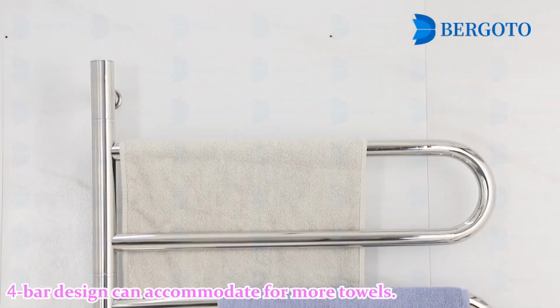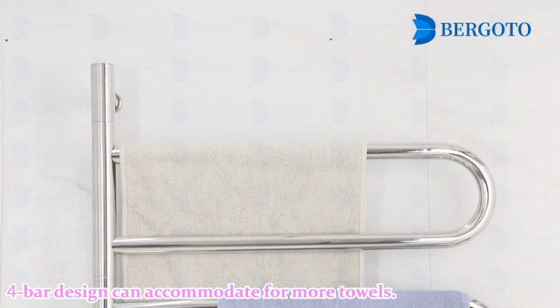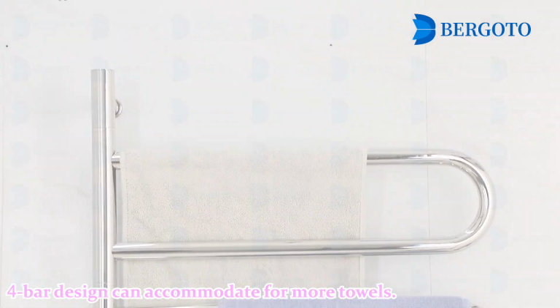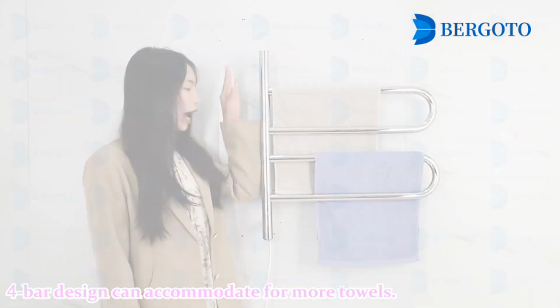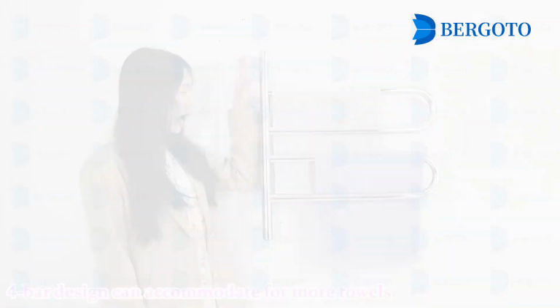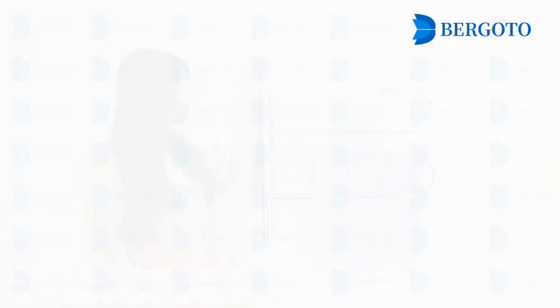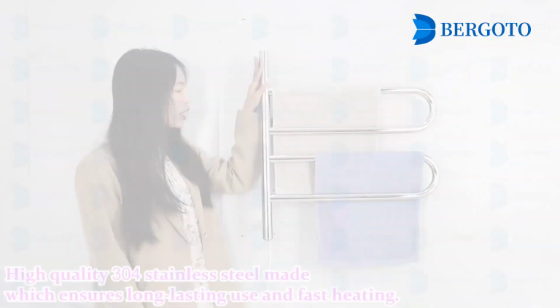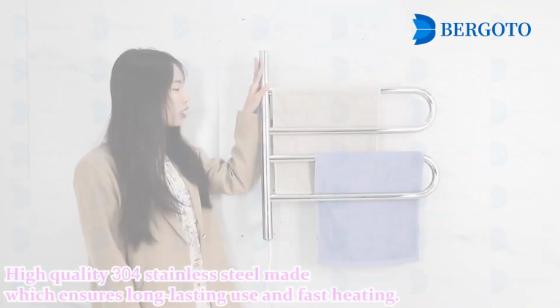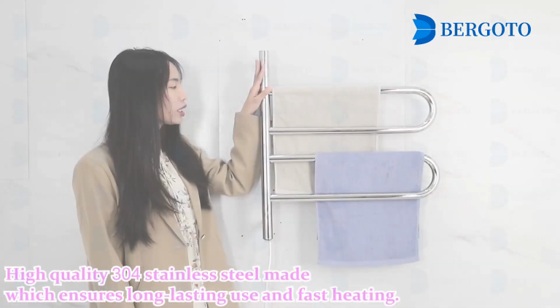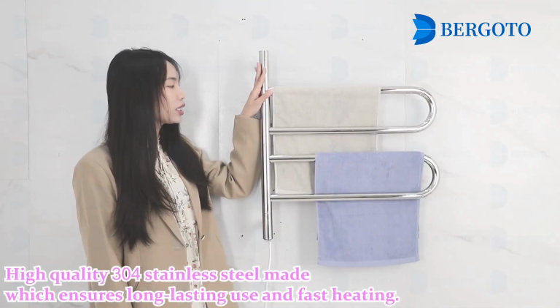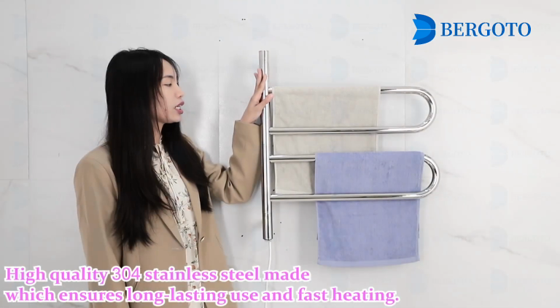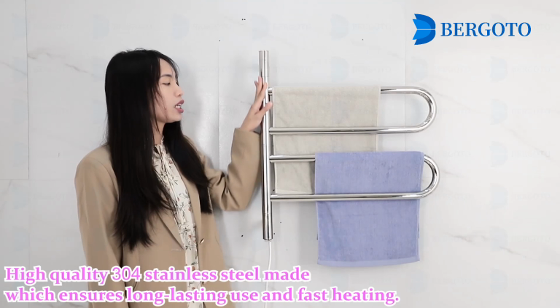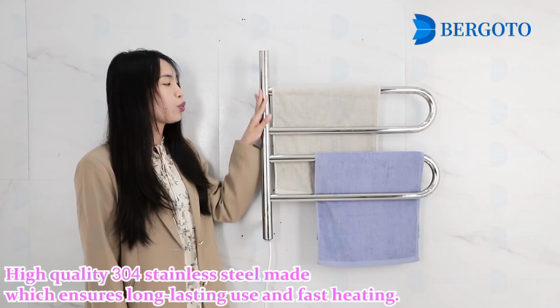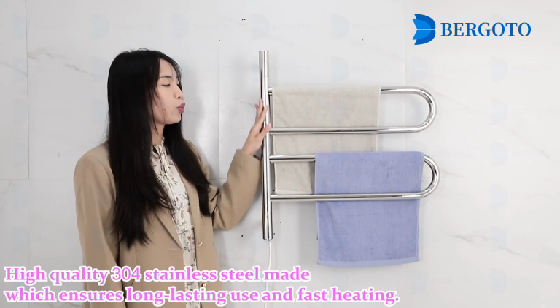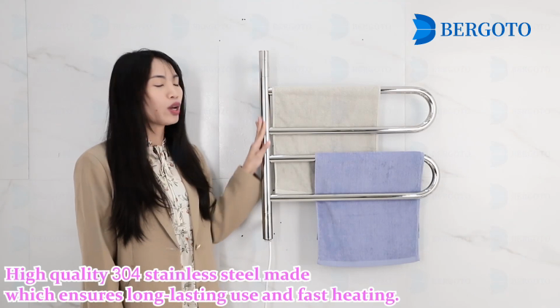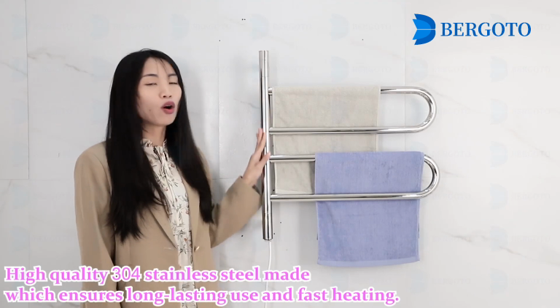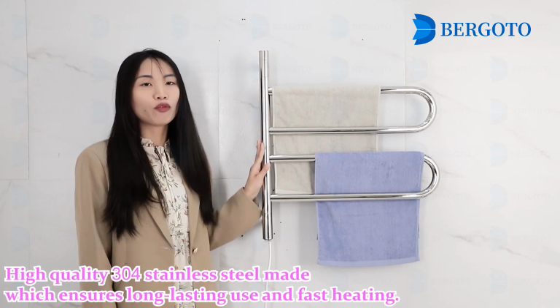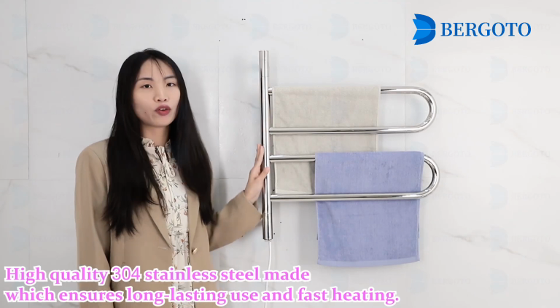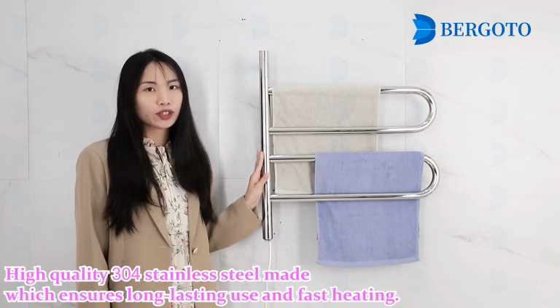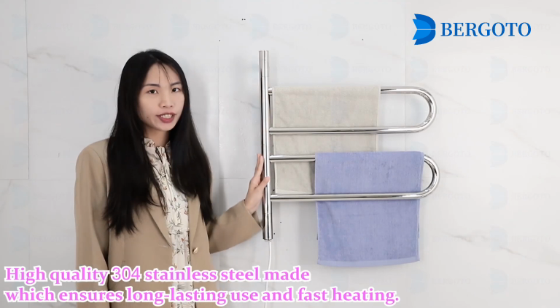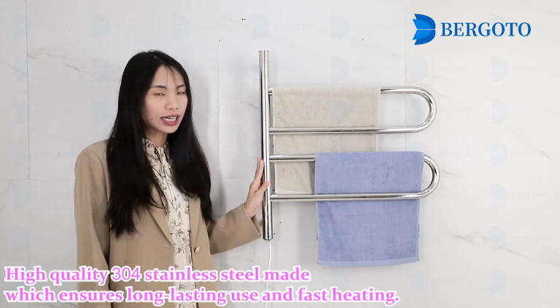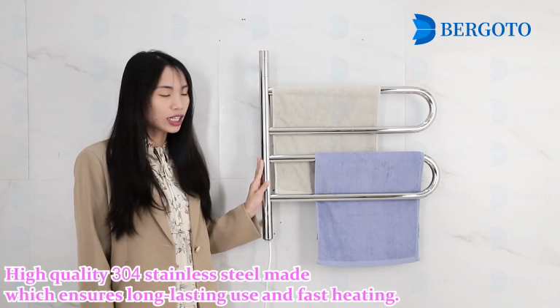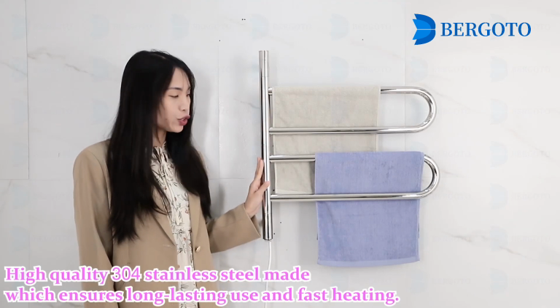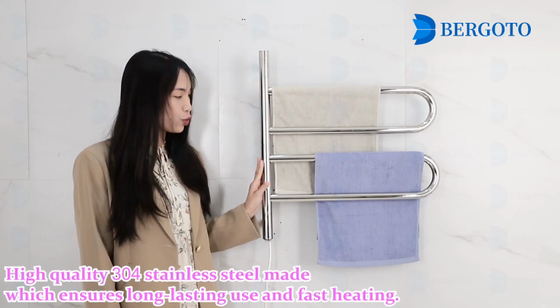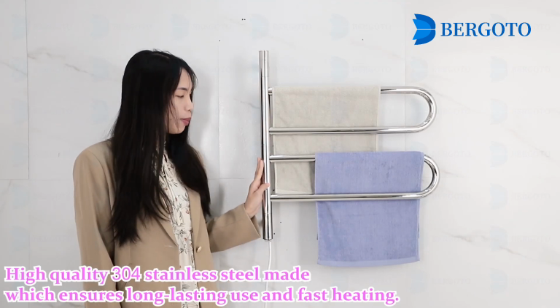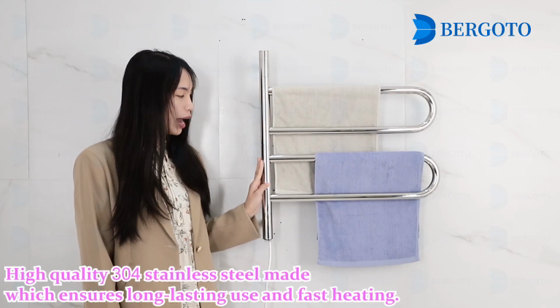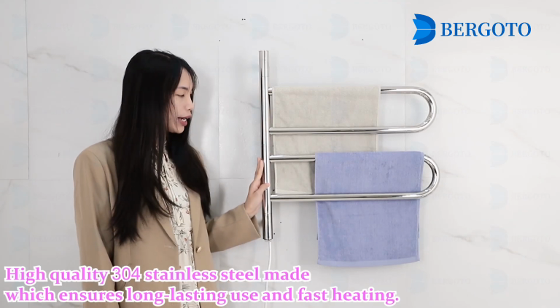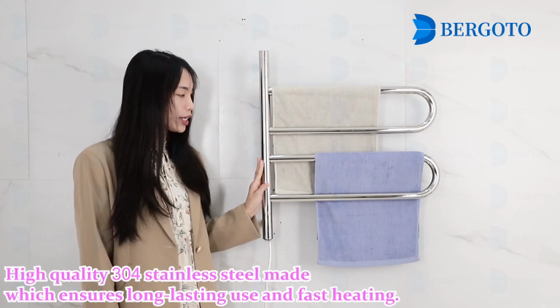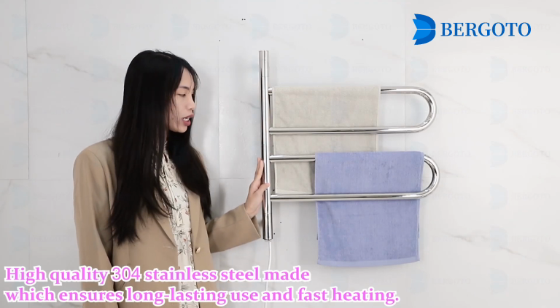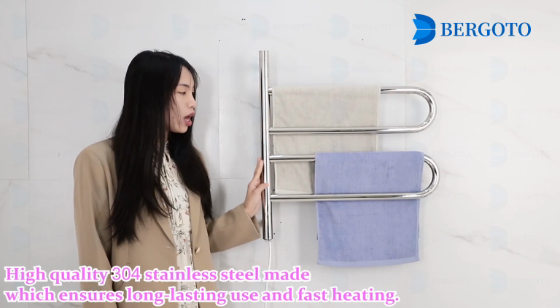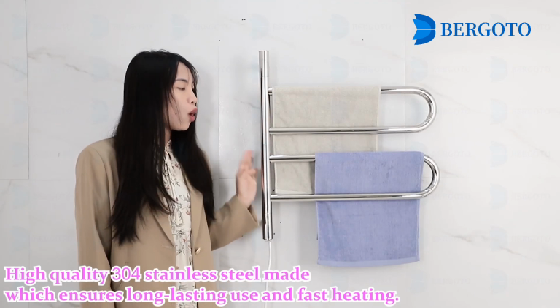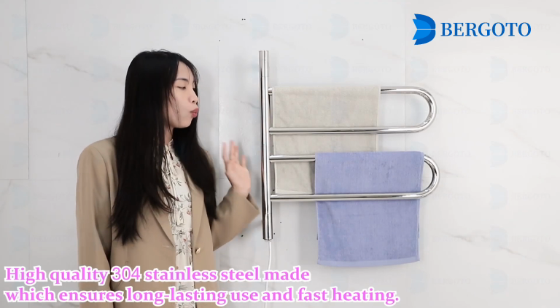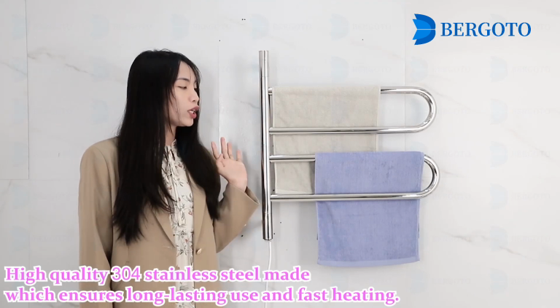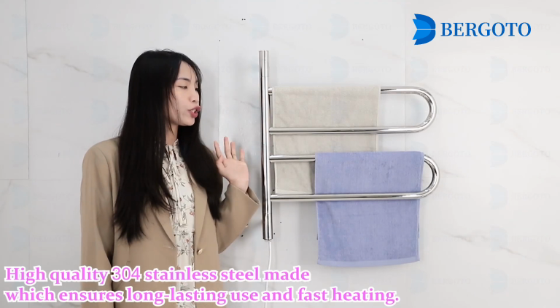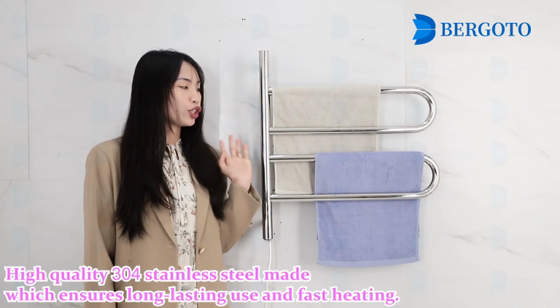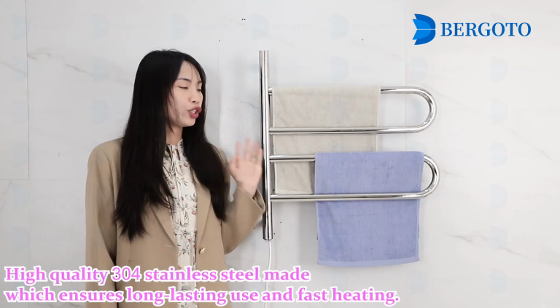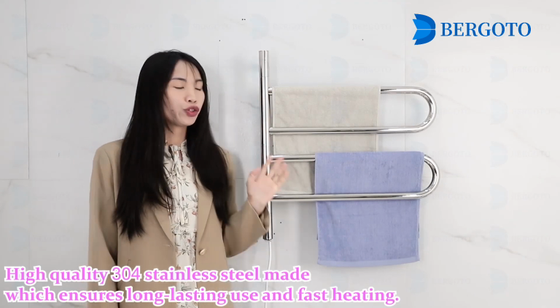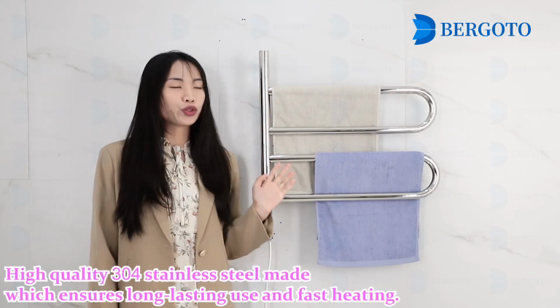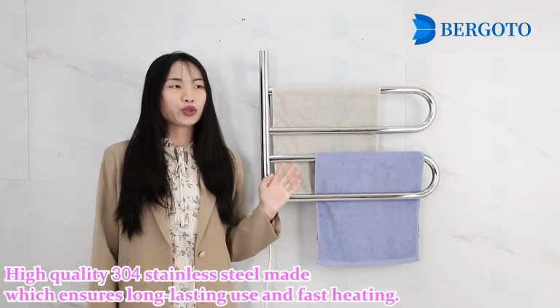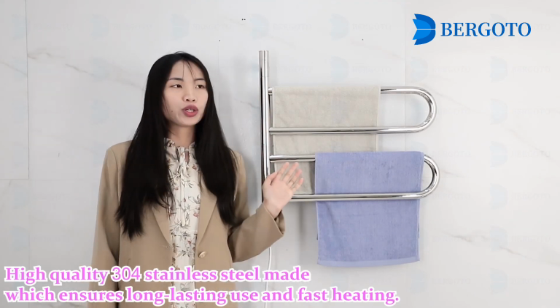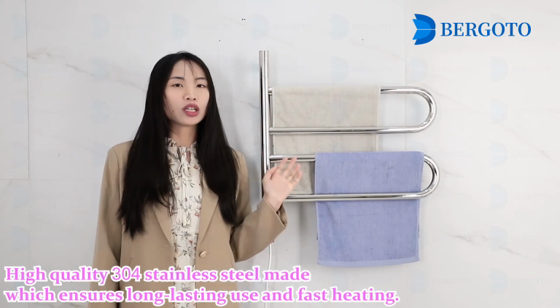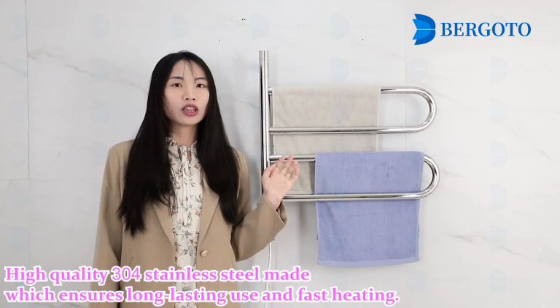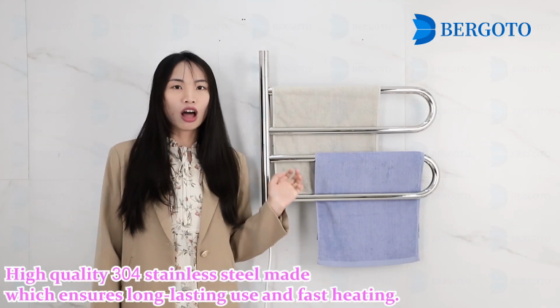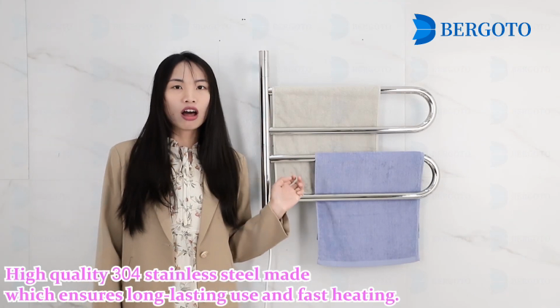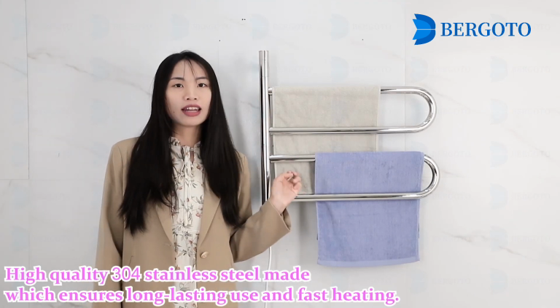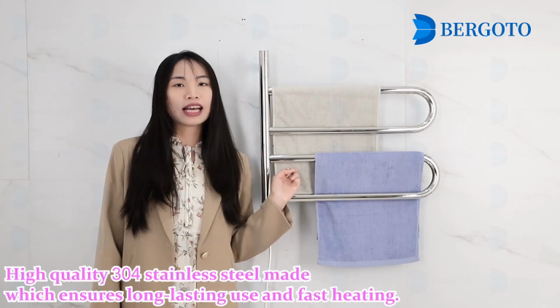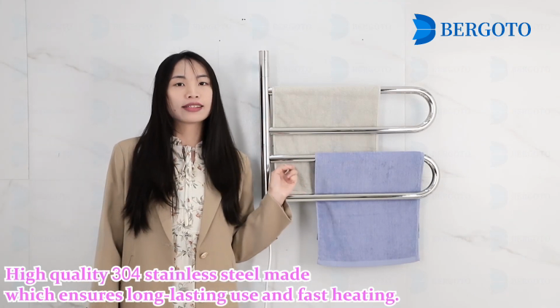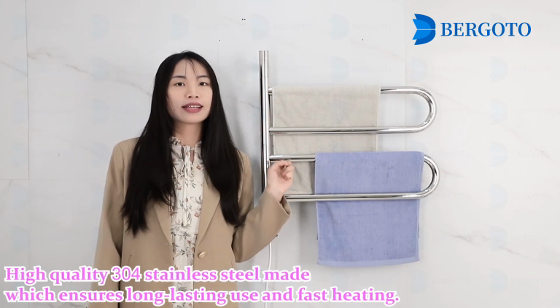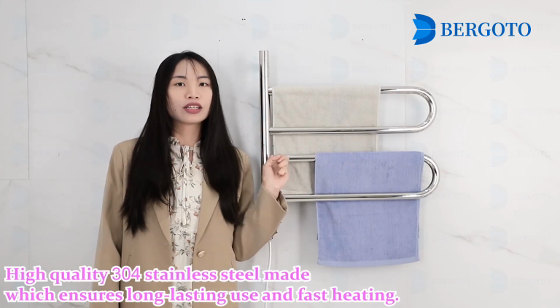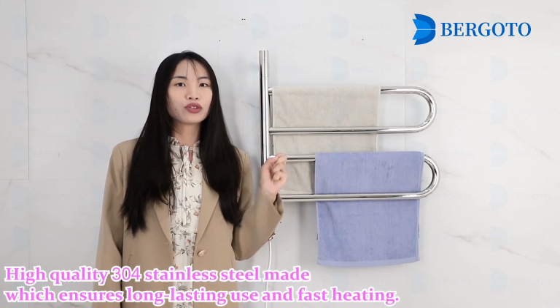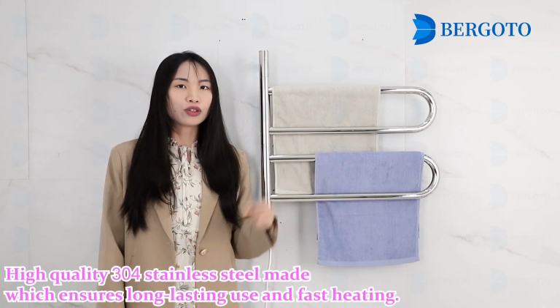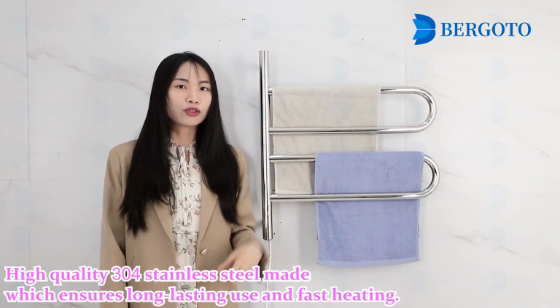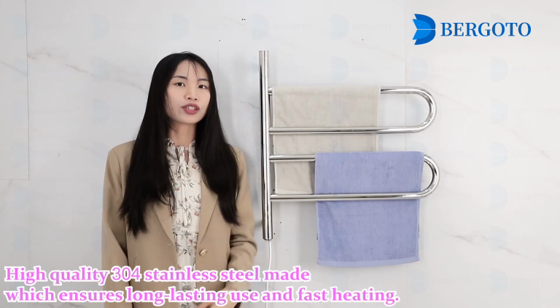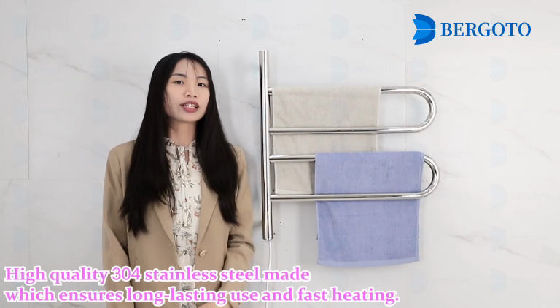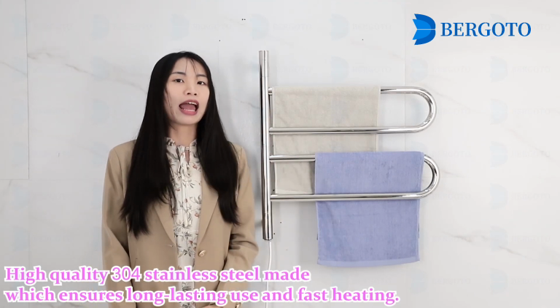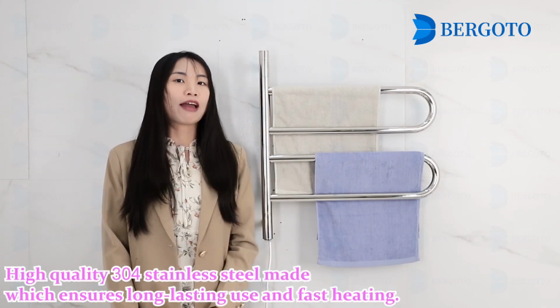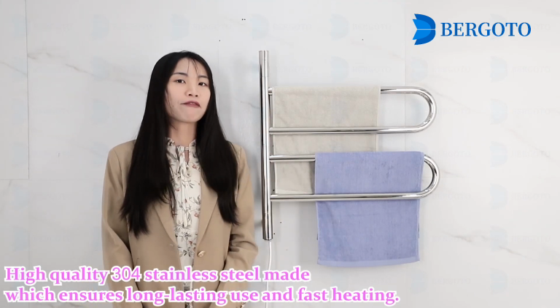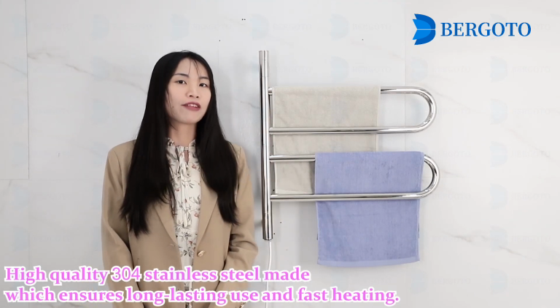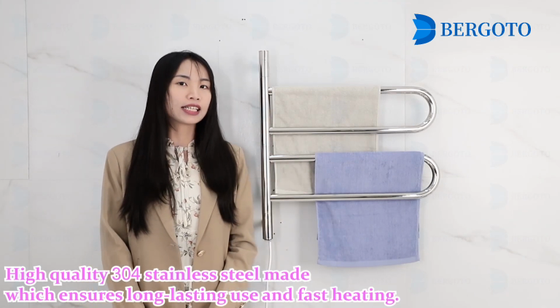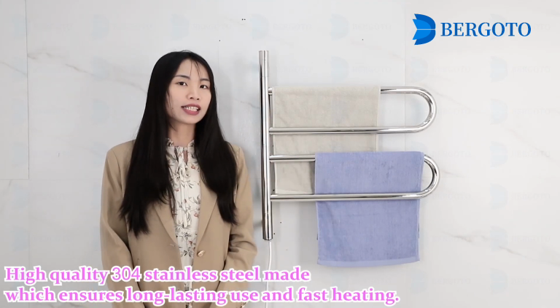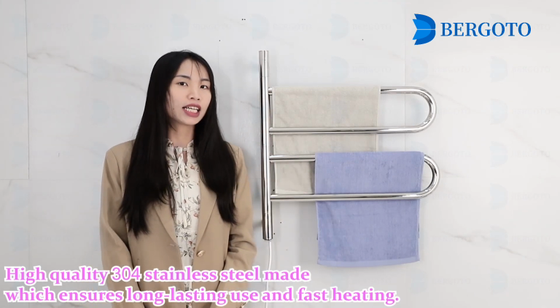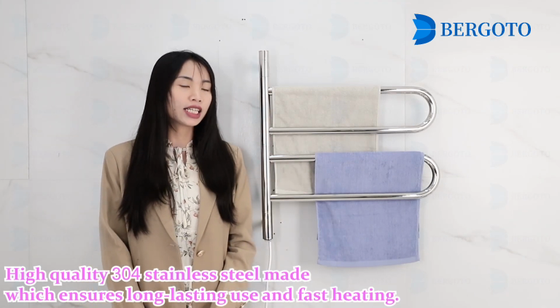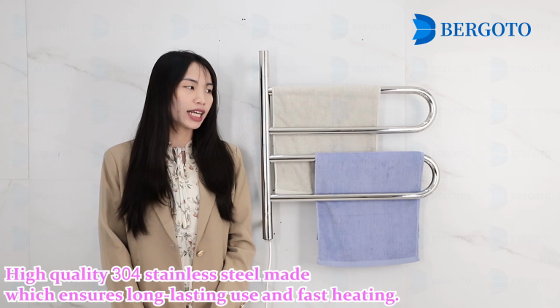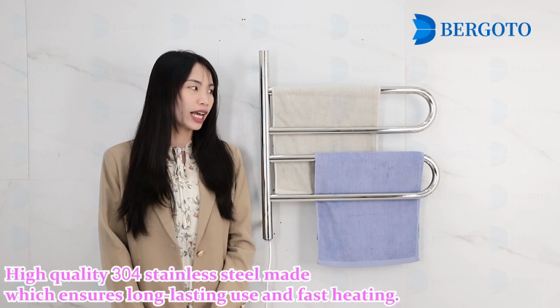It is made from high-quality 304 stainless steel, which ensures long-lasting use and fast heating.